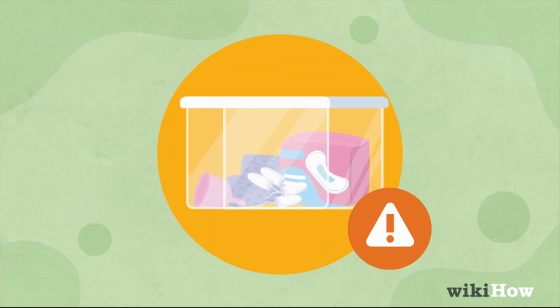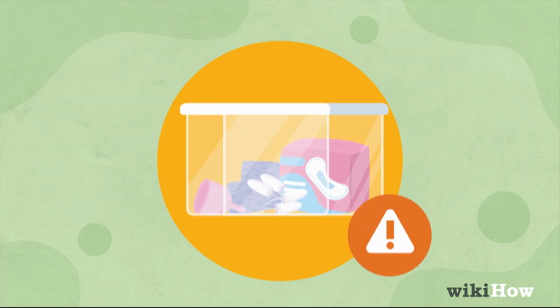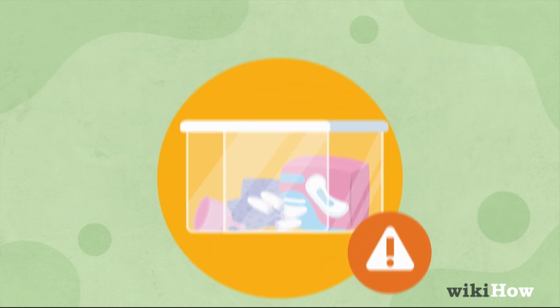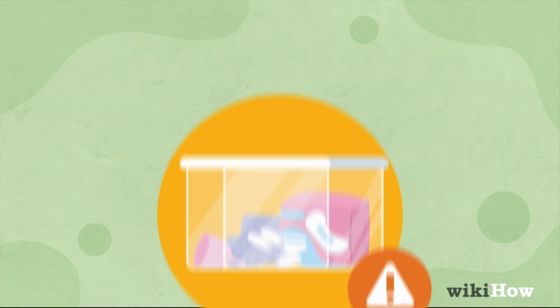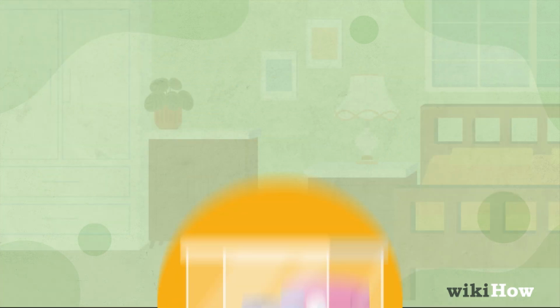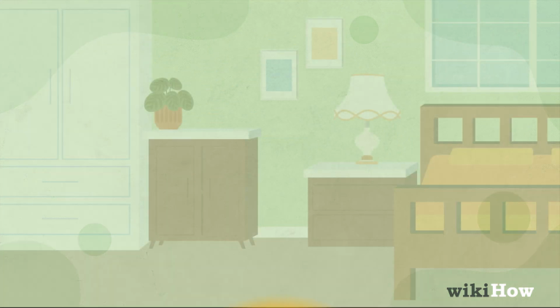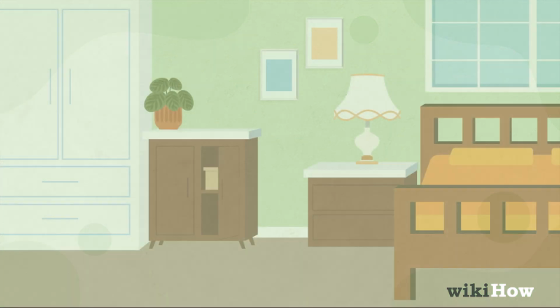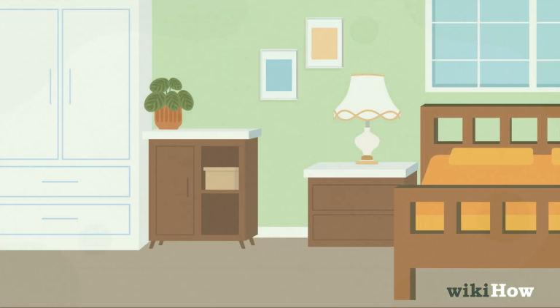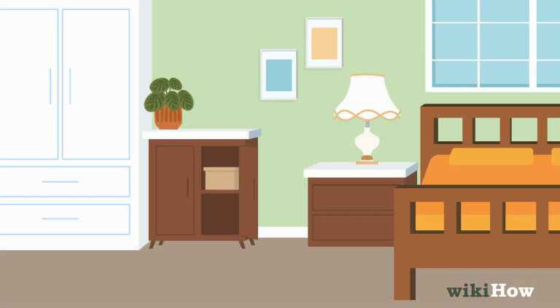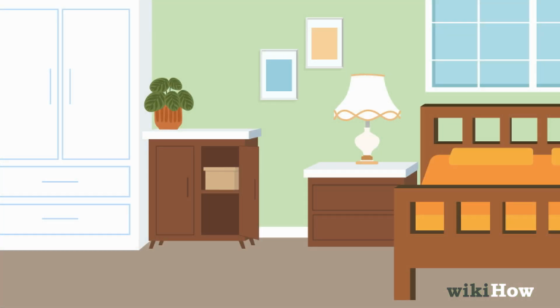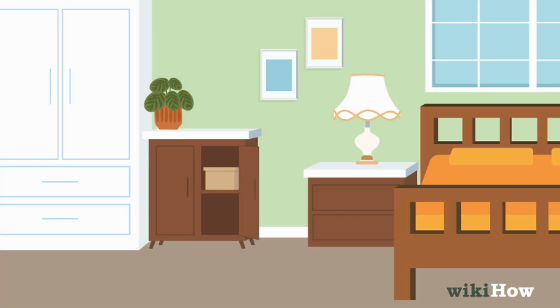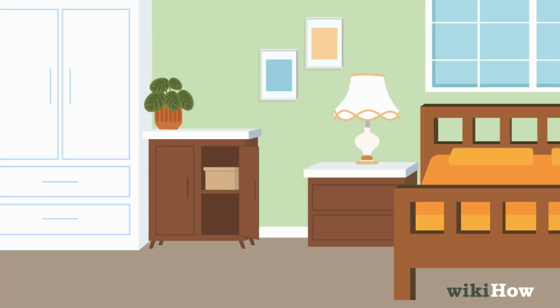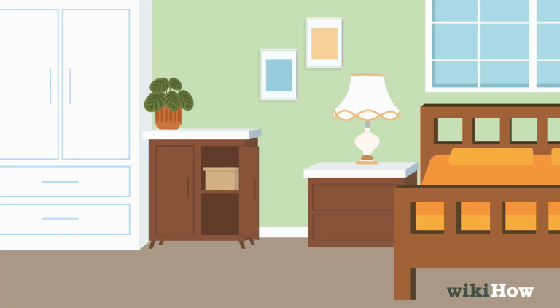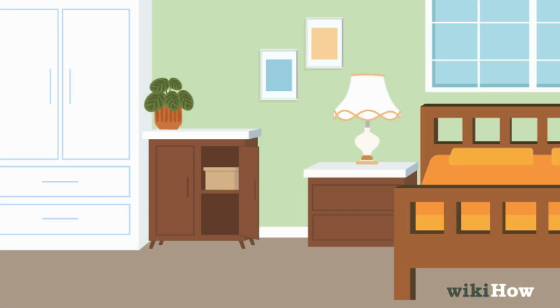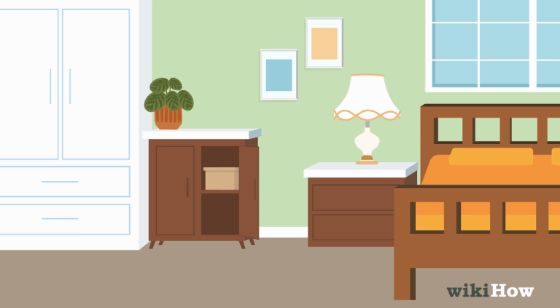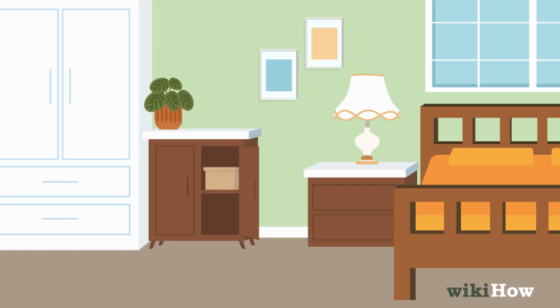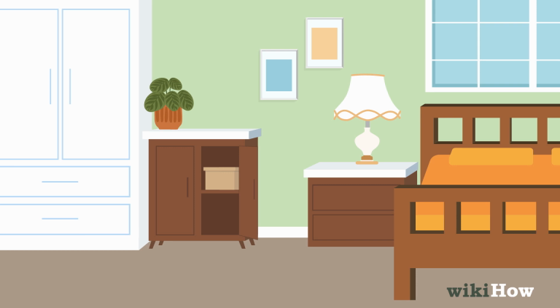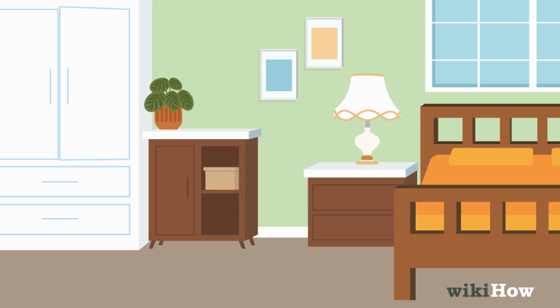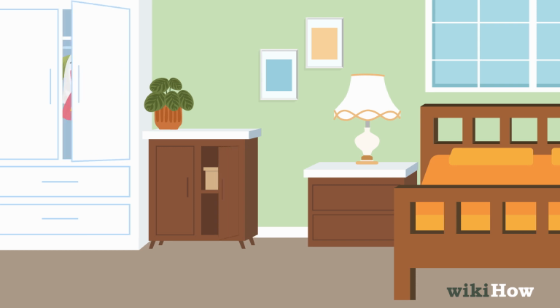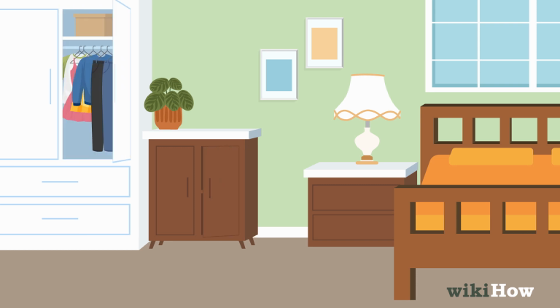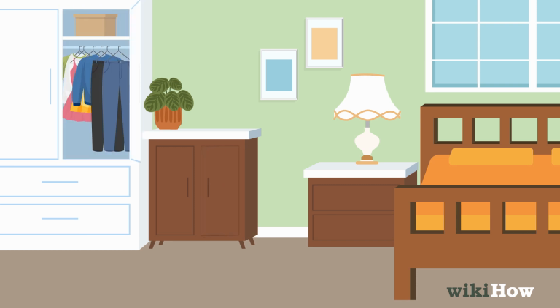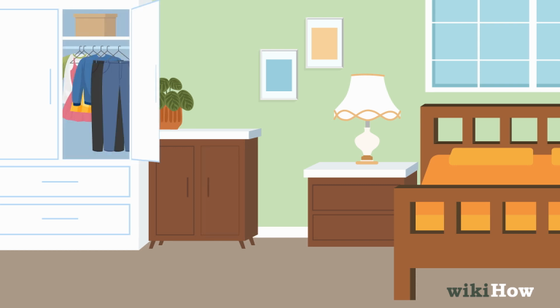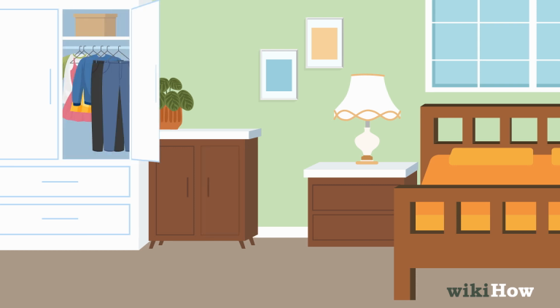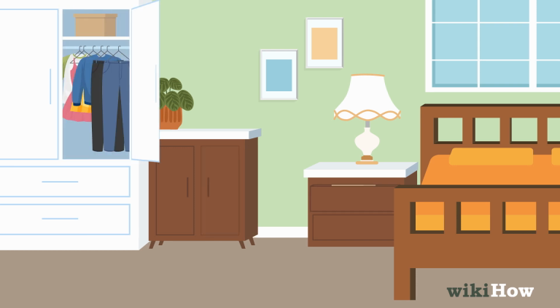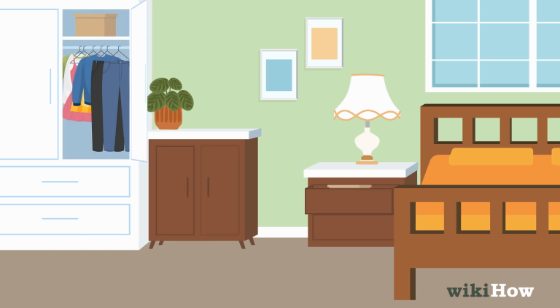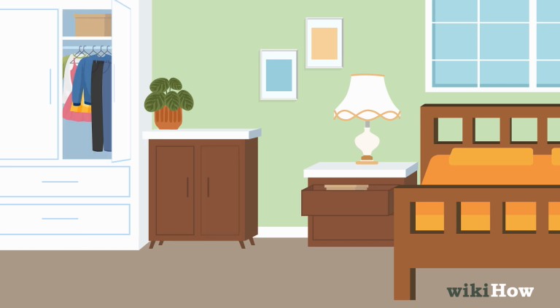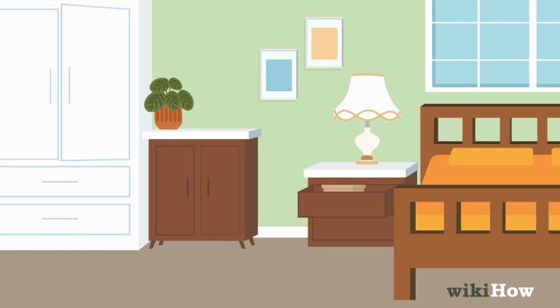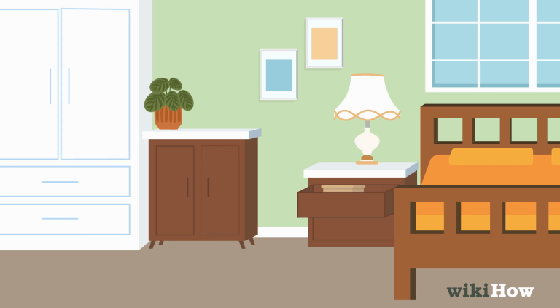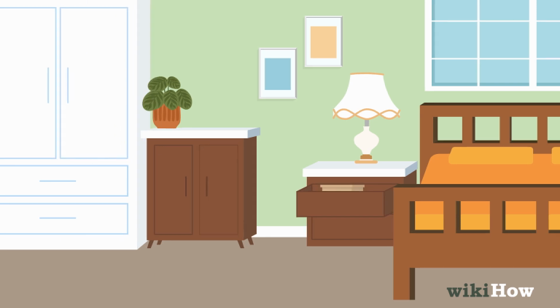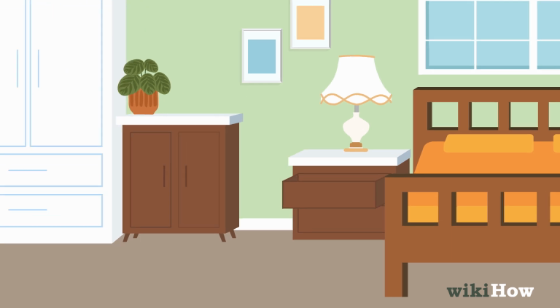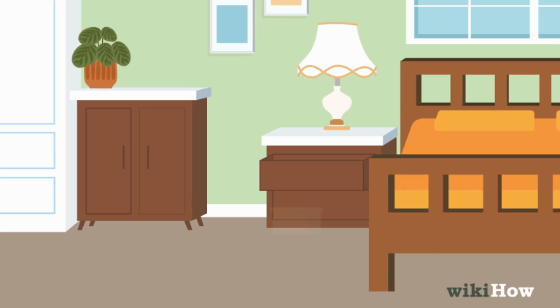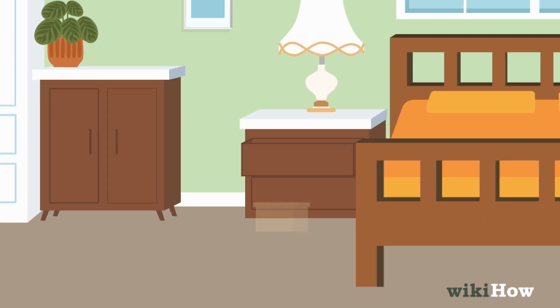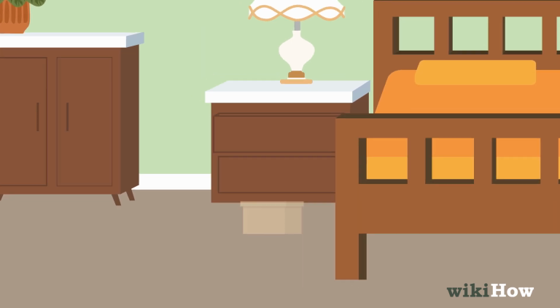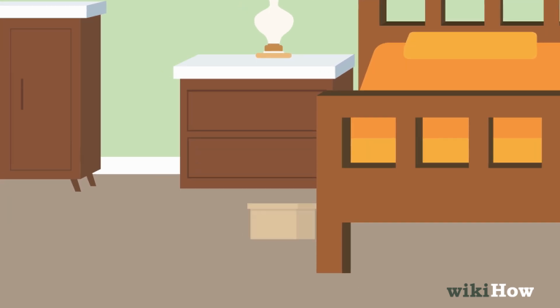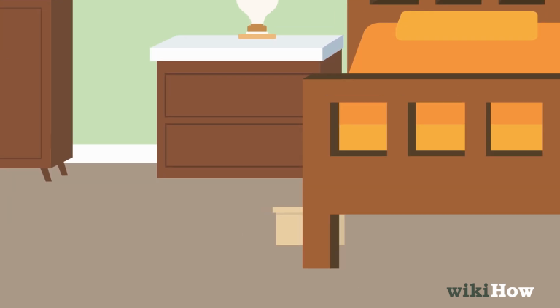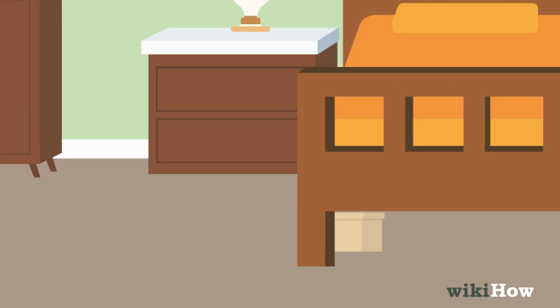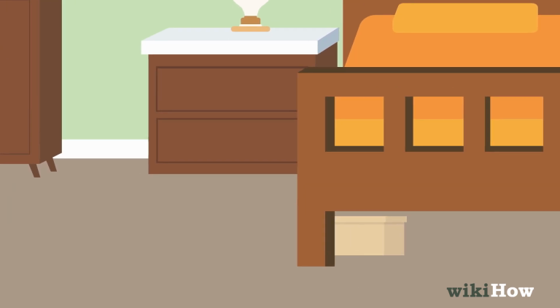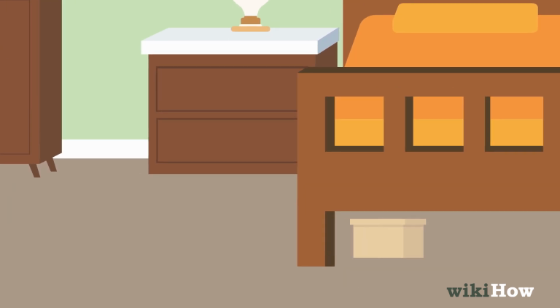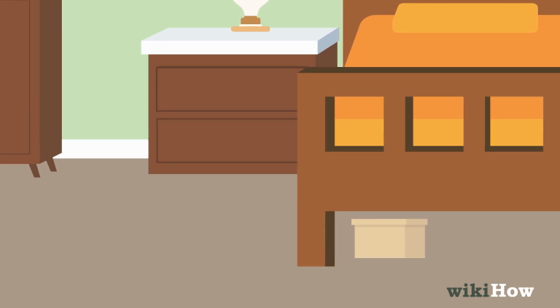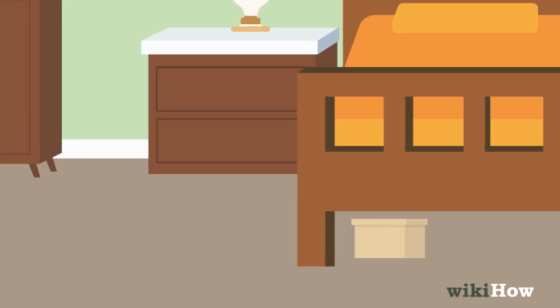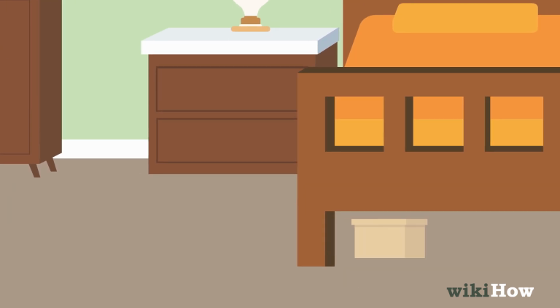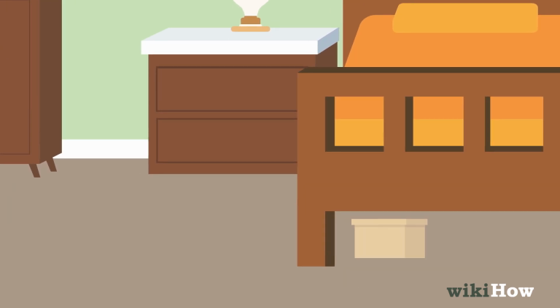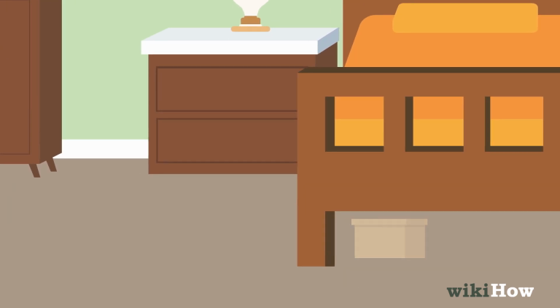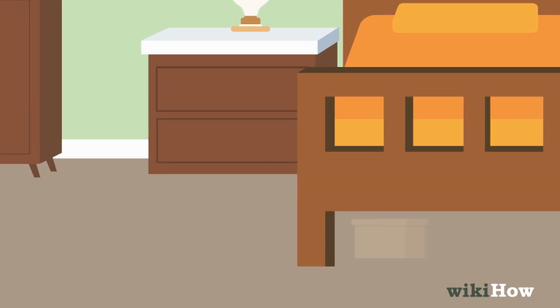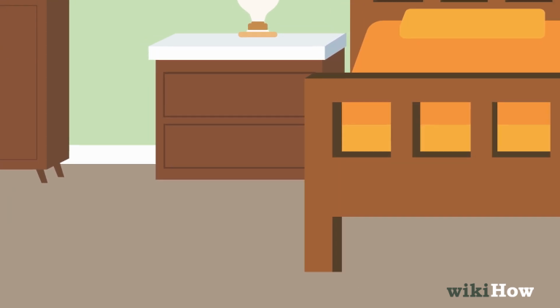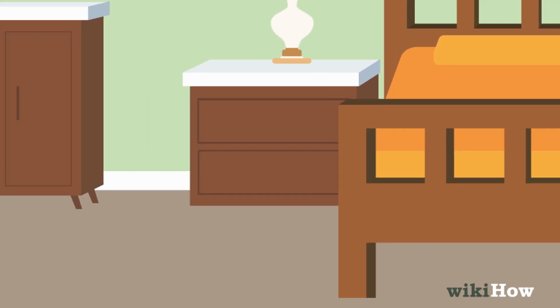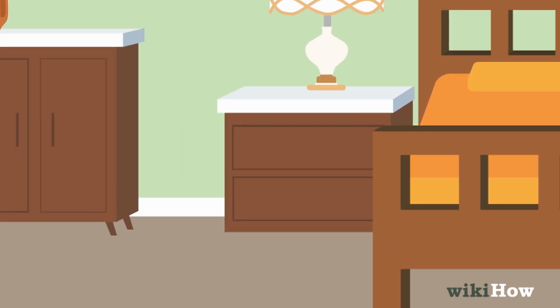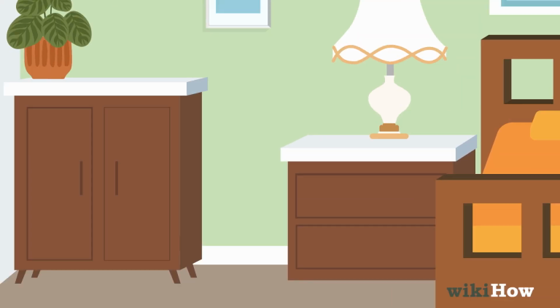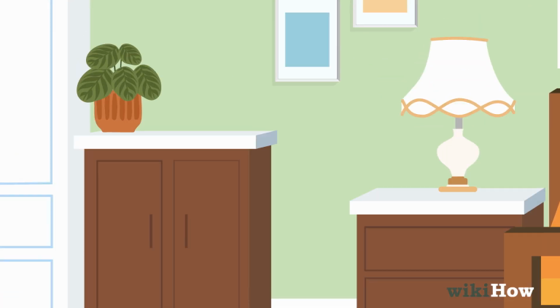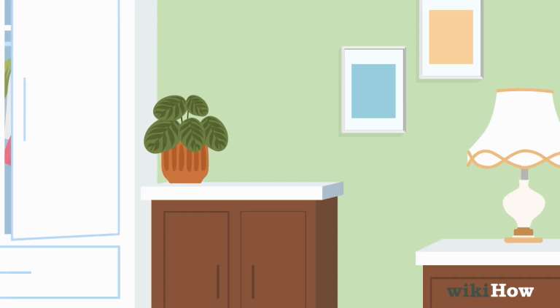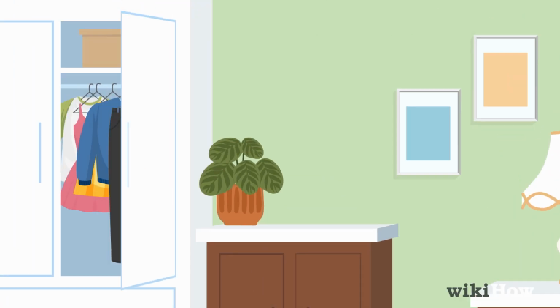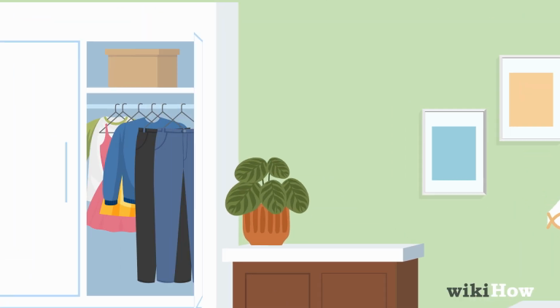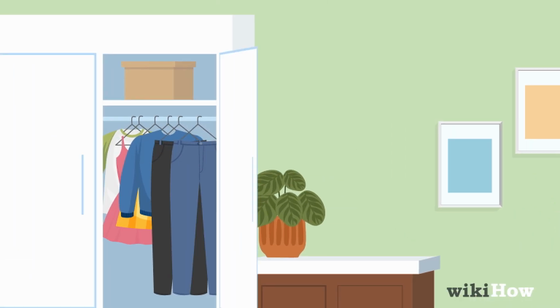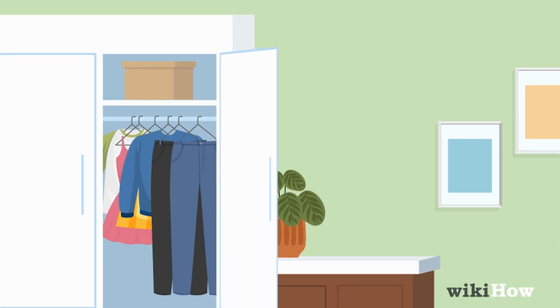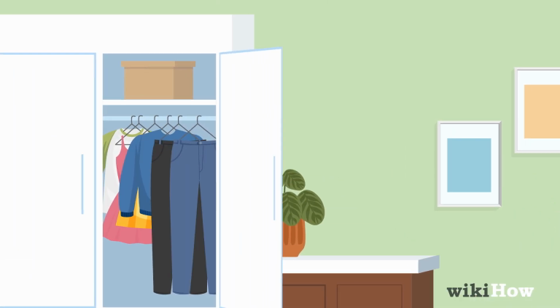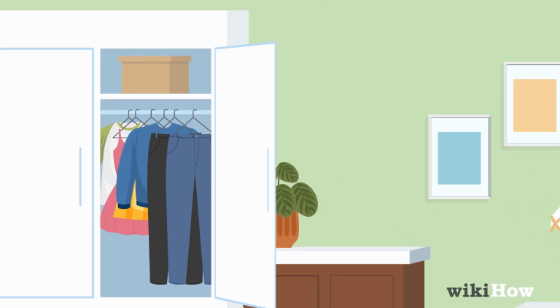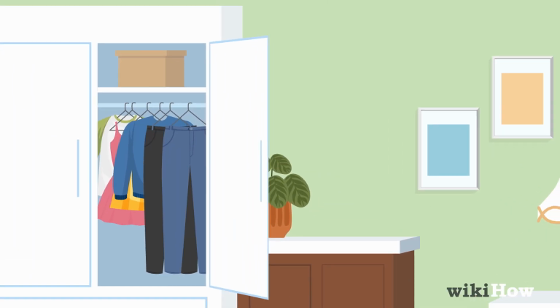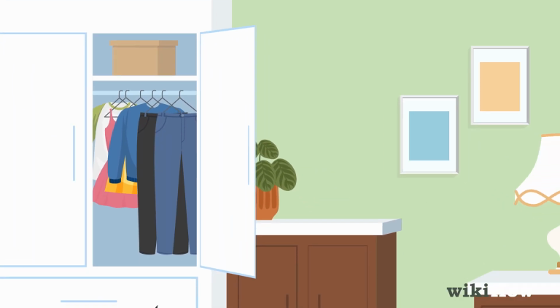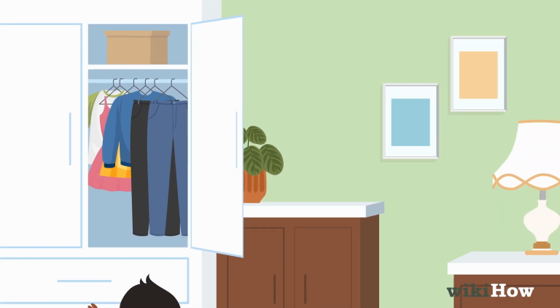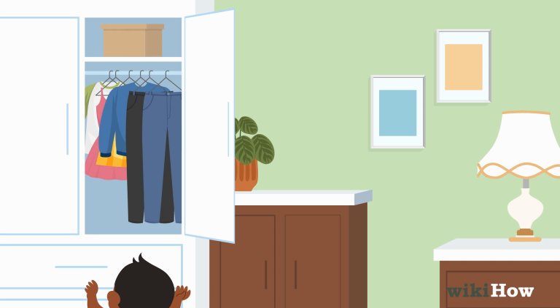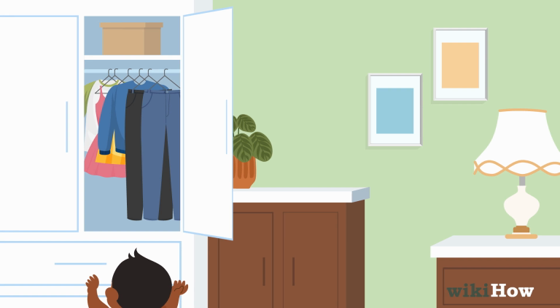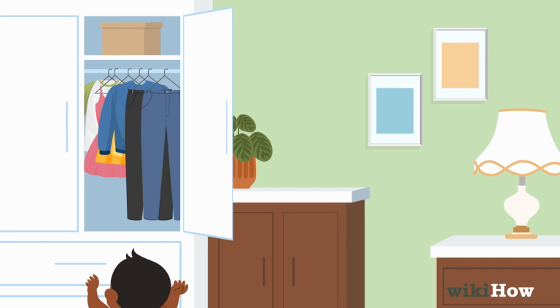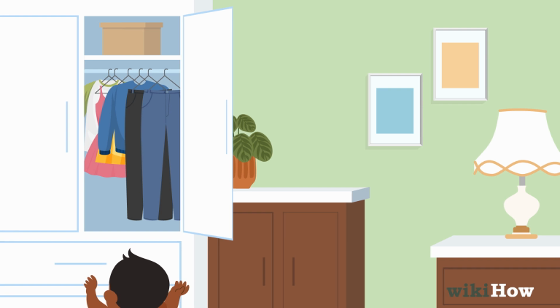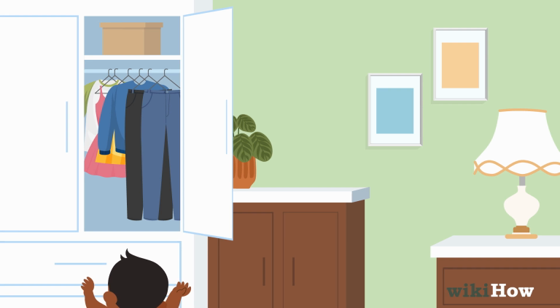Keep the box out of sight in a cabinet, closet, drawer, or under your bed. Choose higher shelves if you have younger siblings.